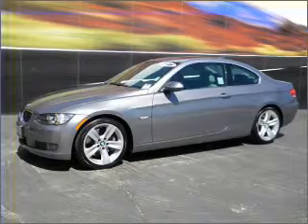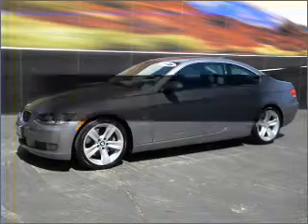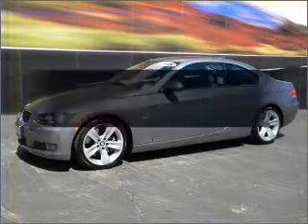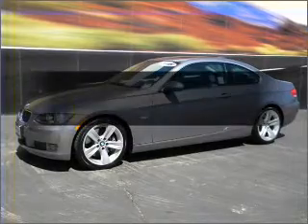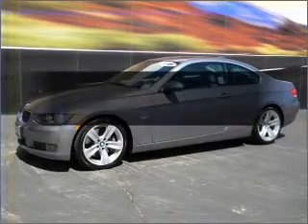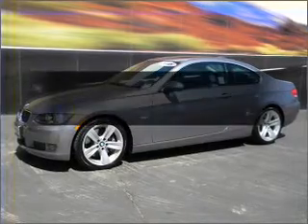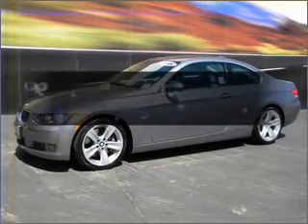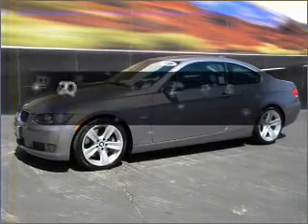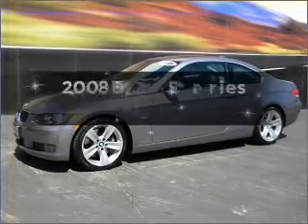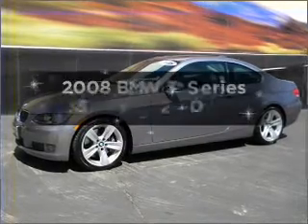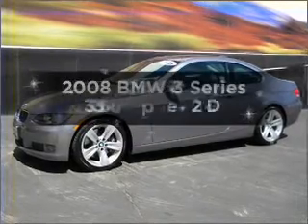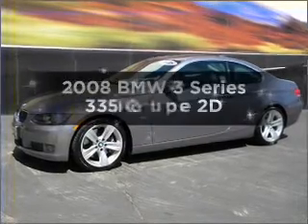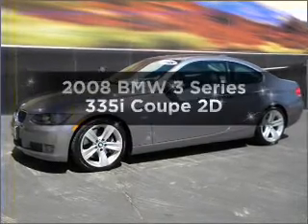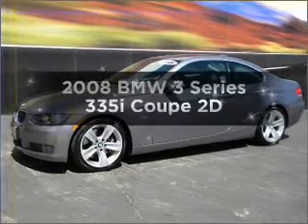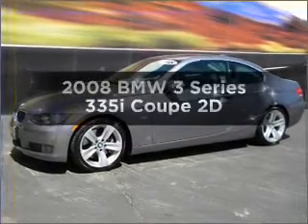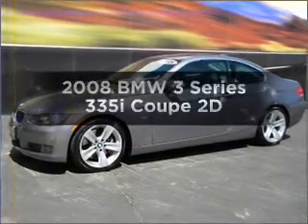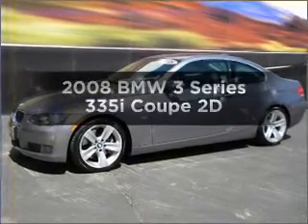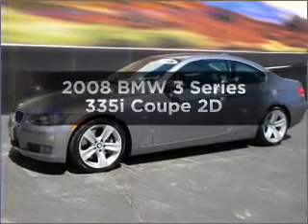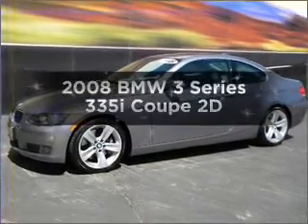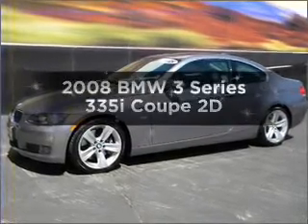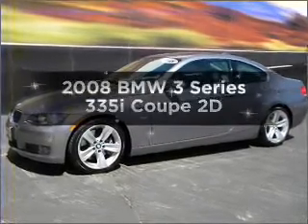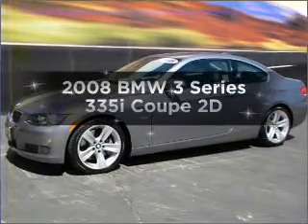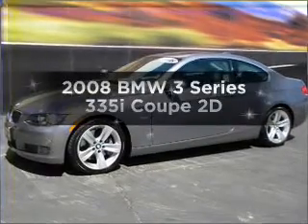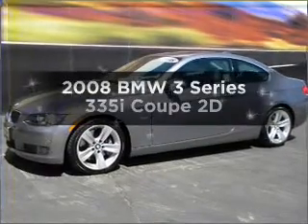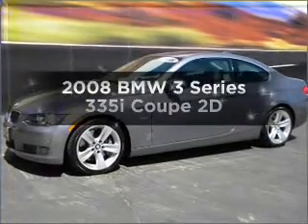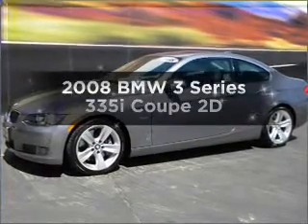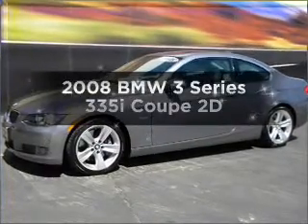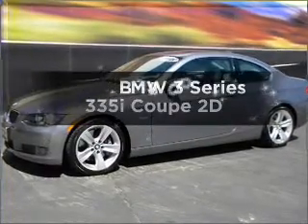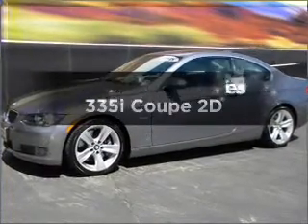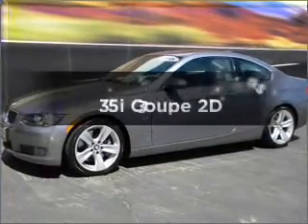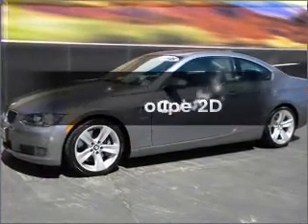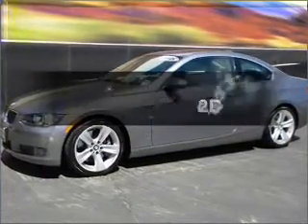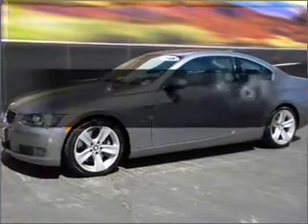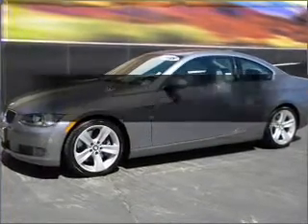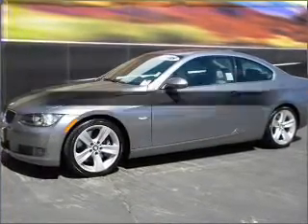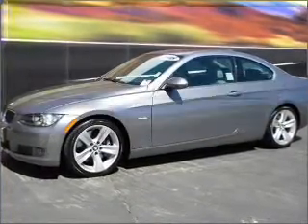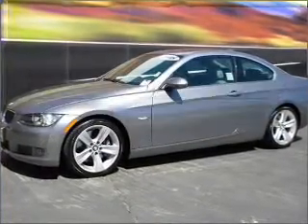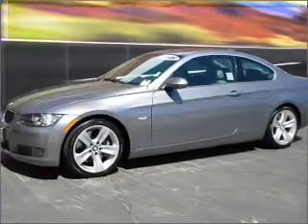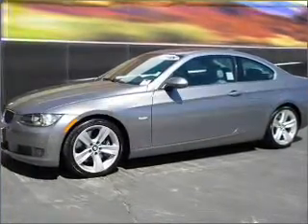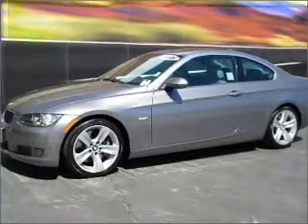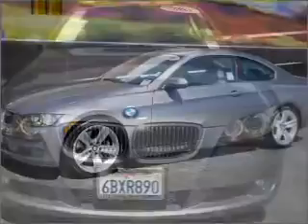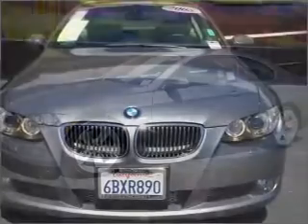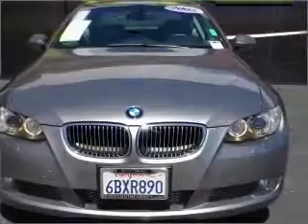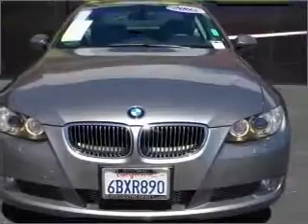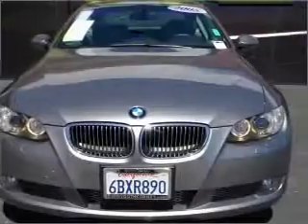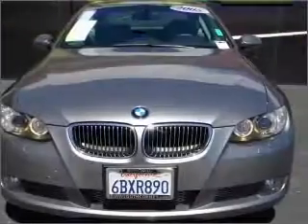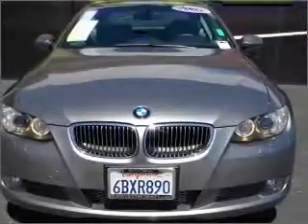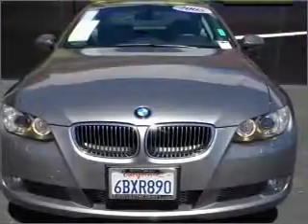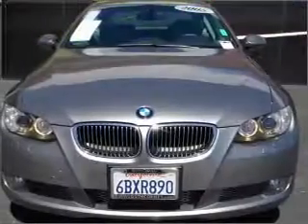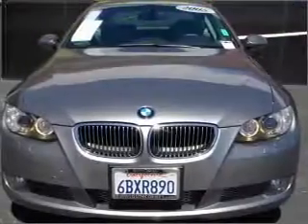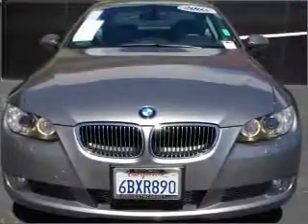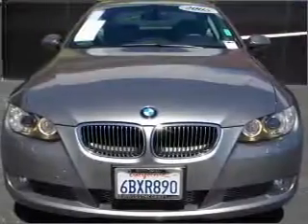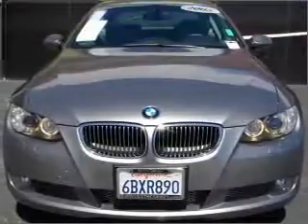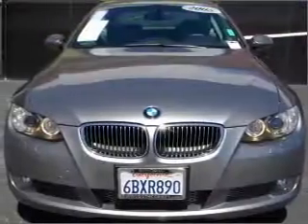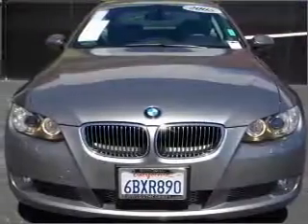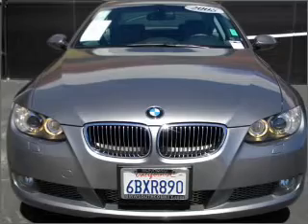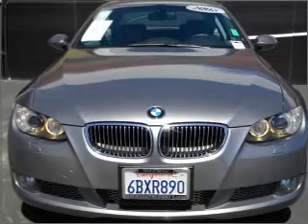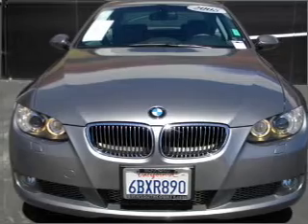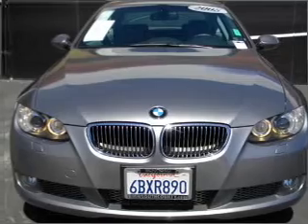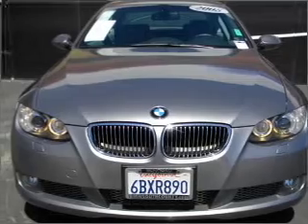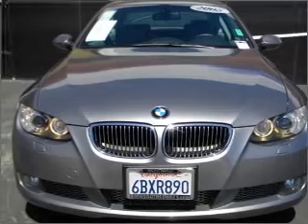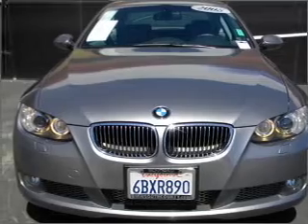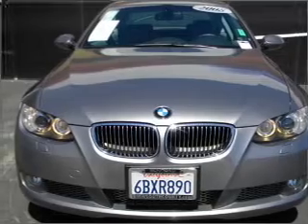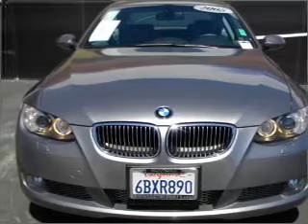Check out this 2008 BMW 3 Series. Everything you need under one roof with this great vehicle.